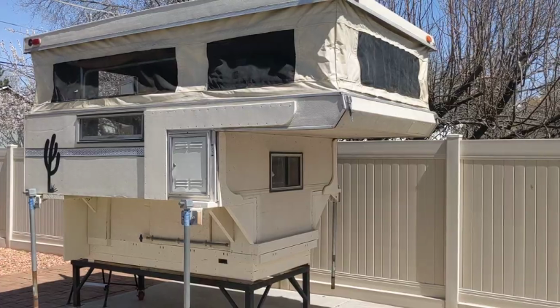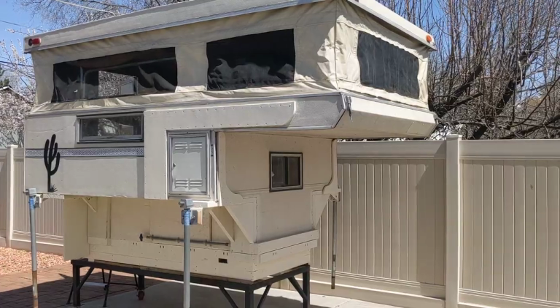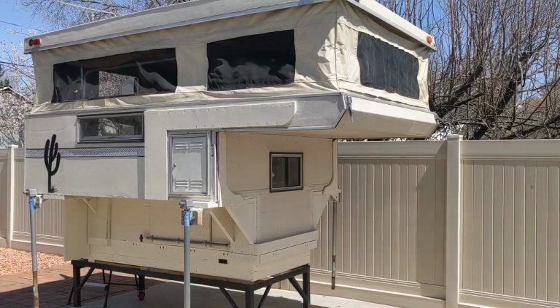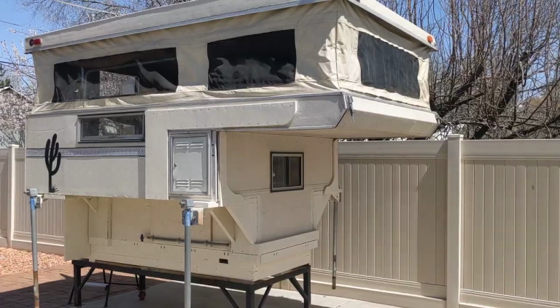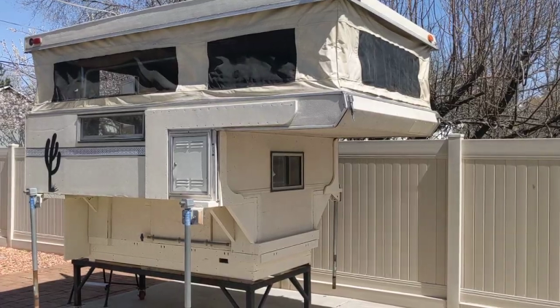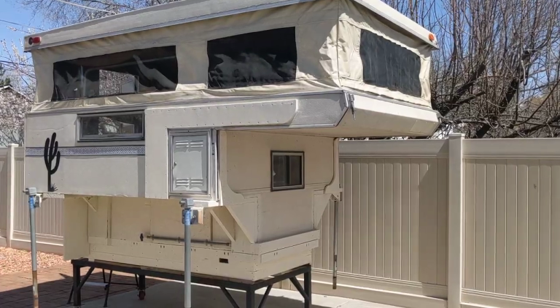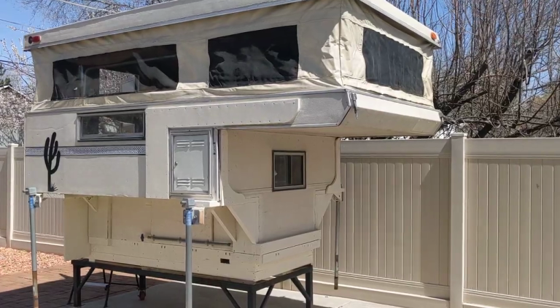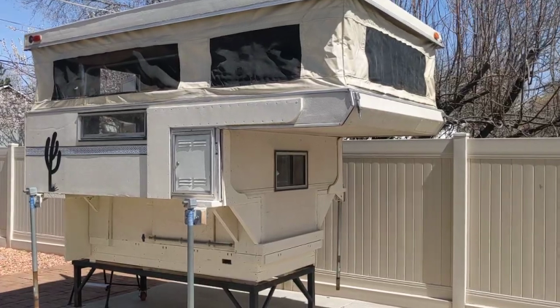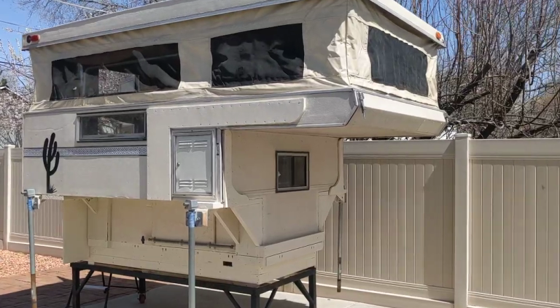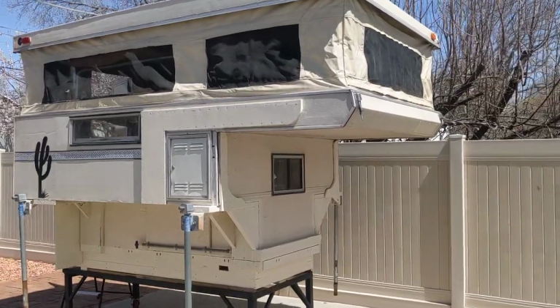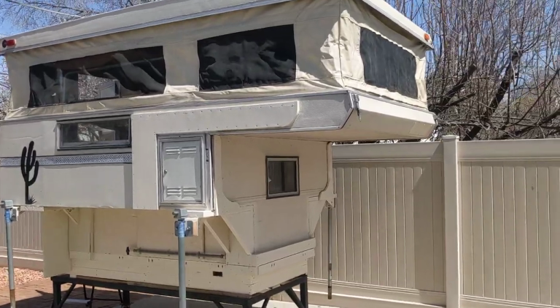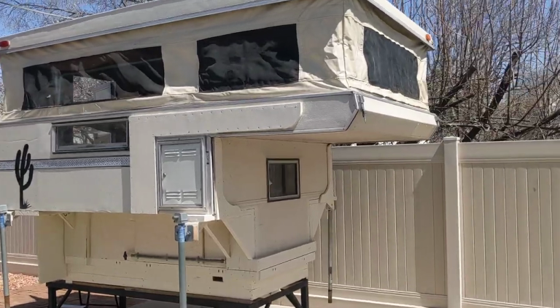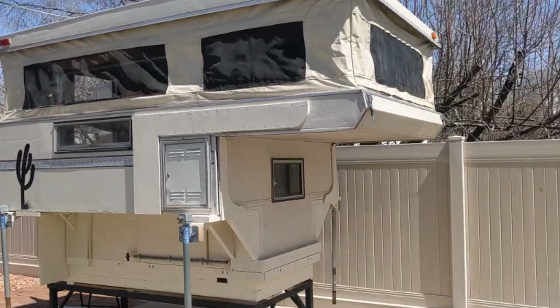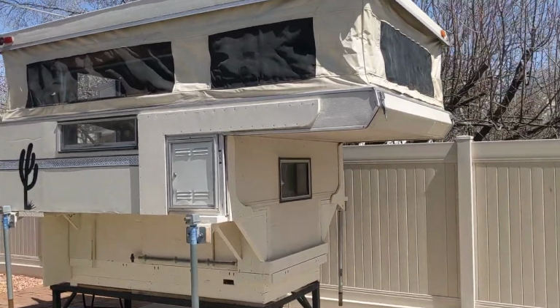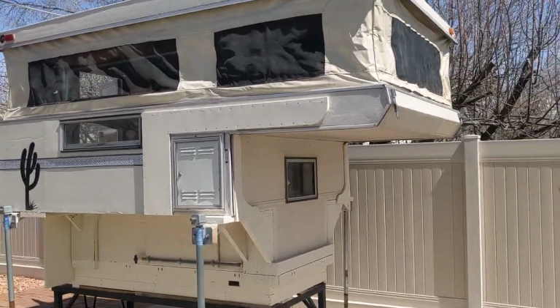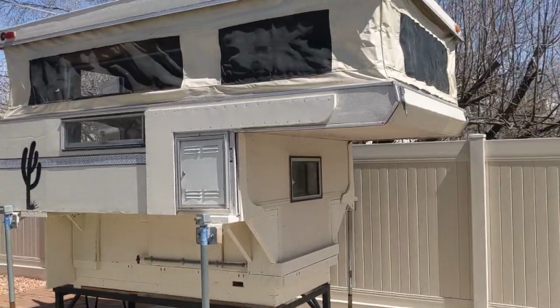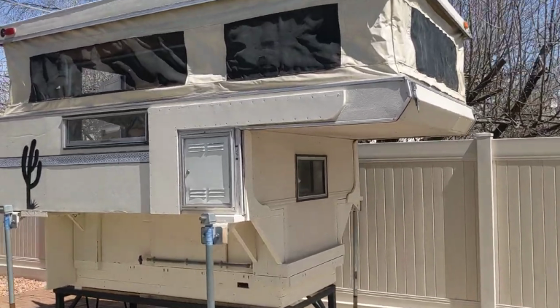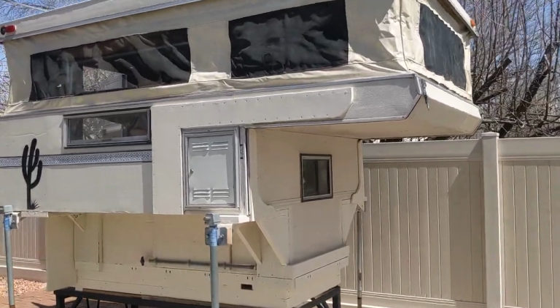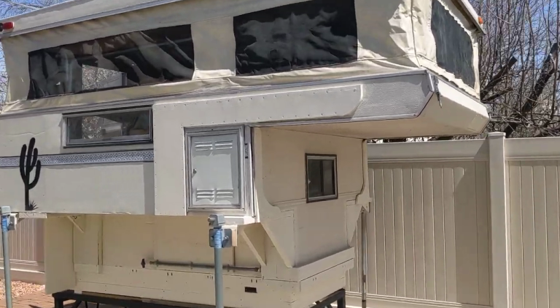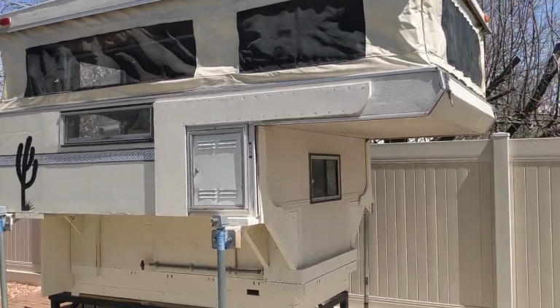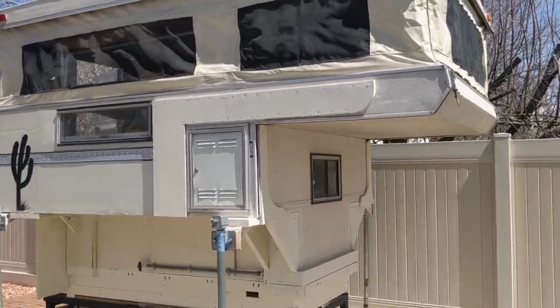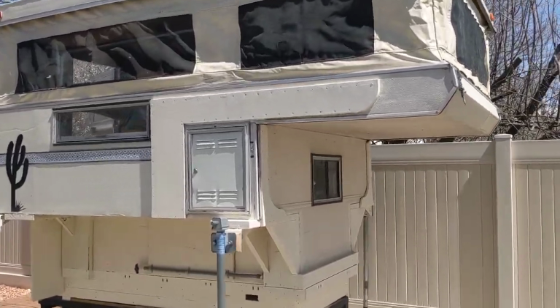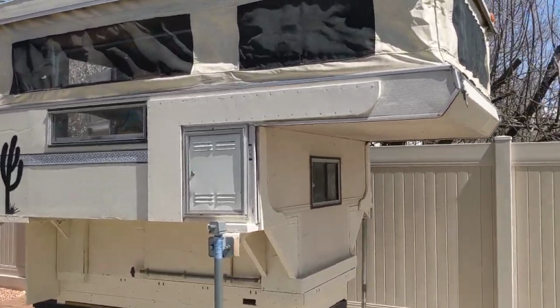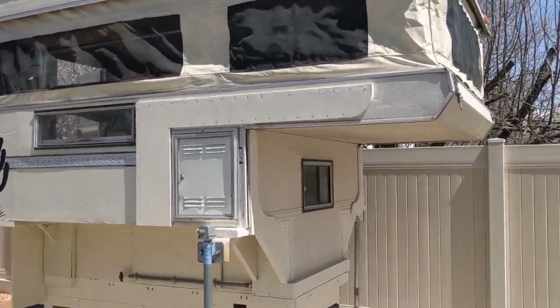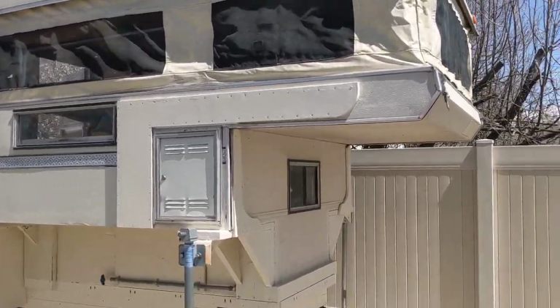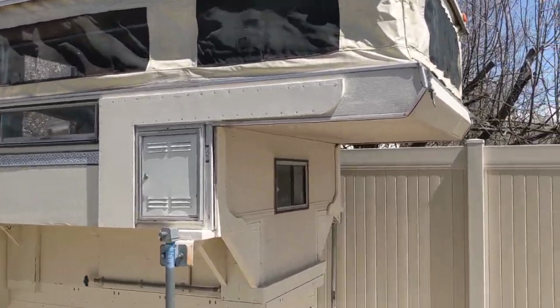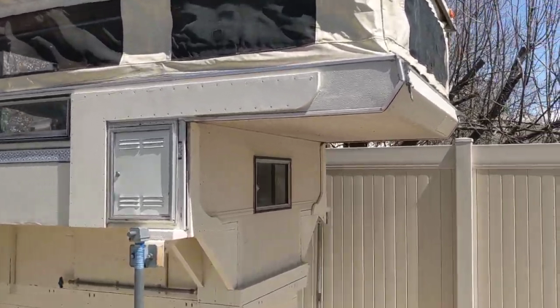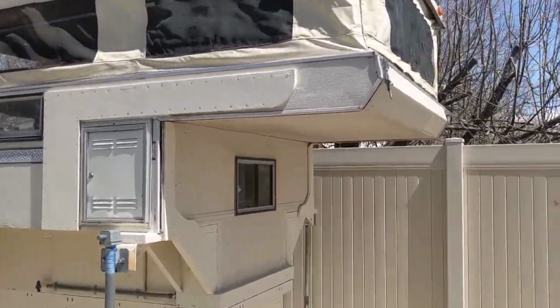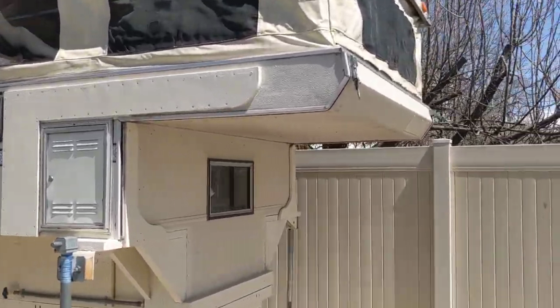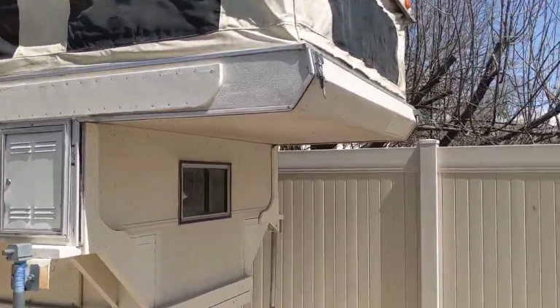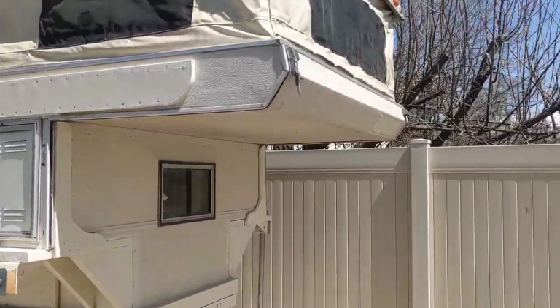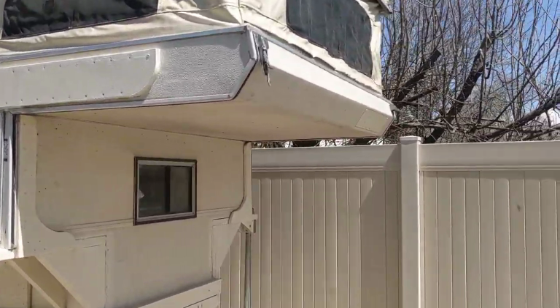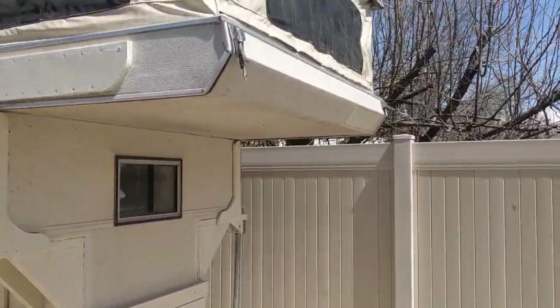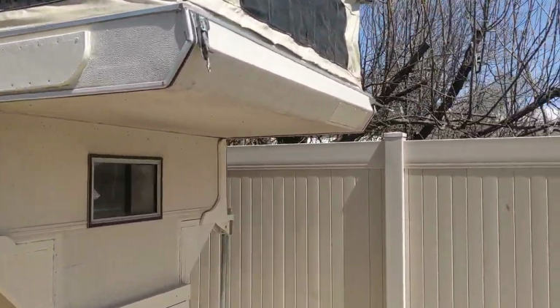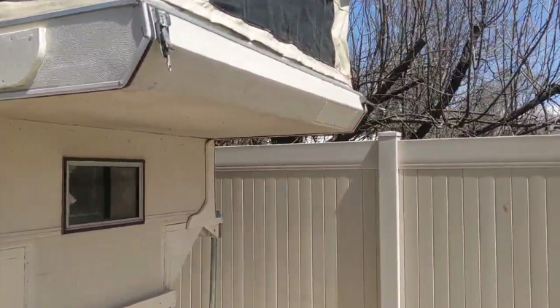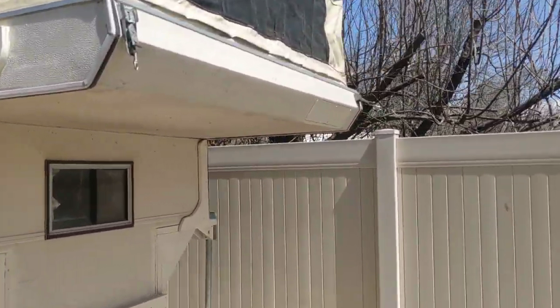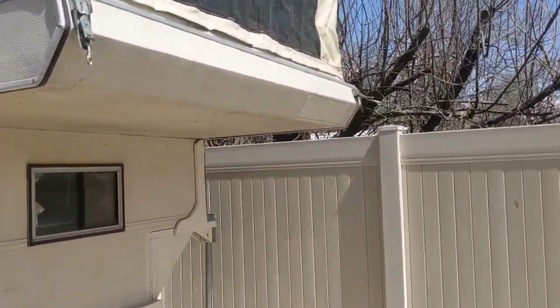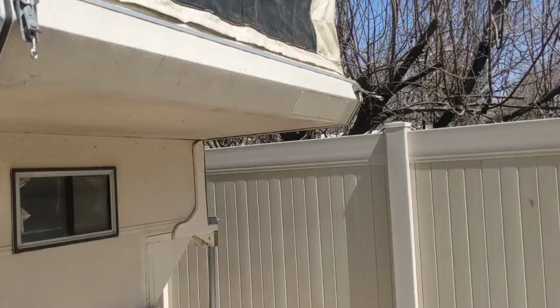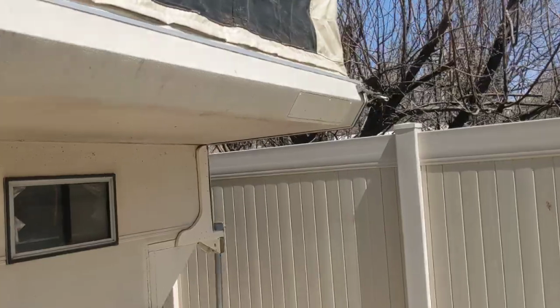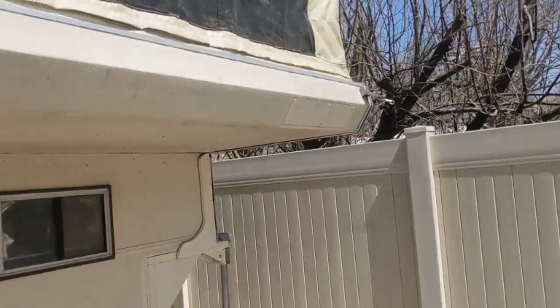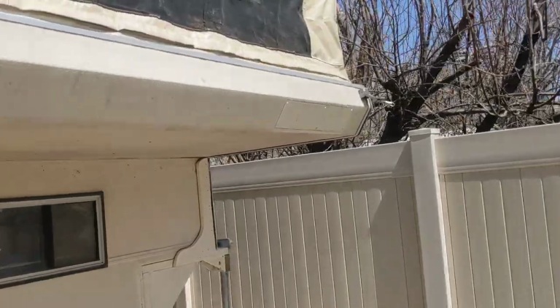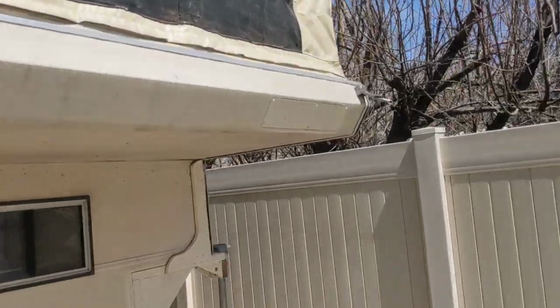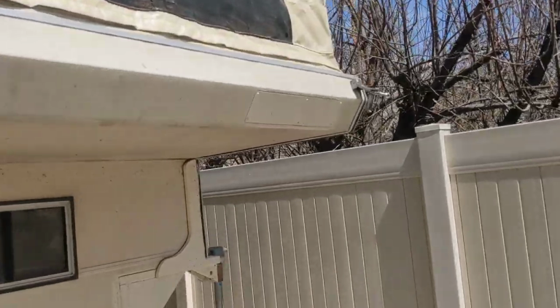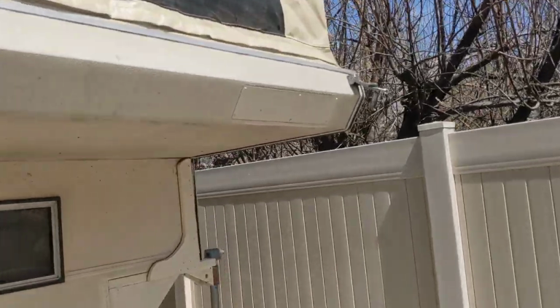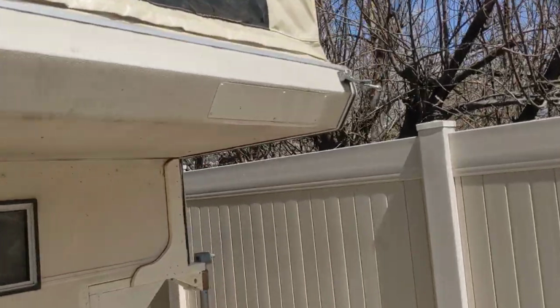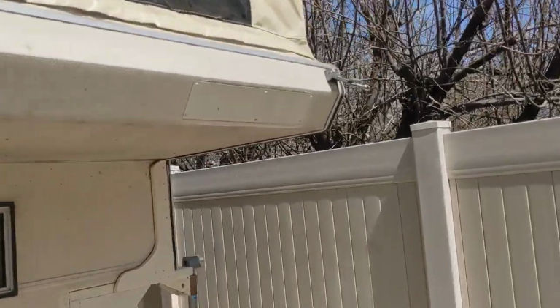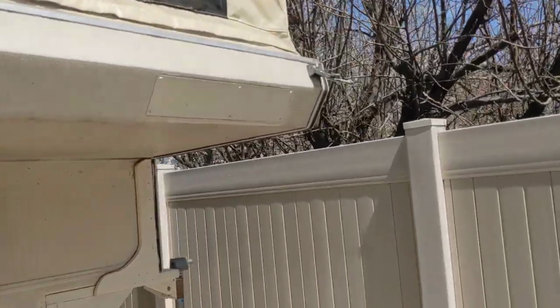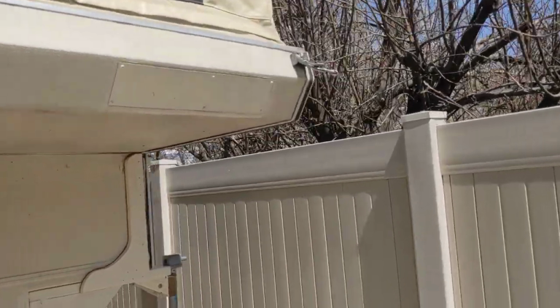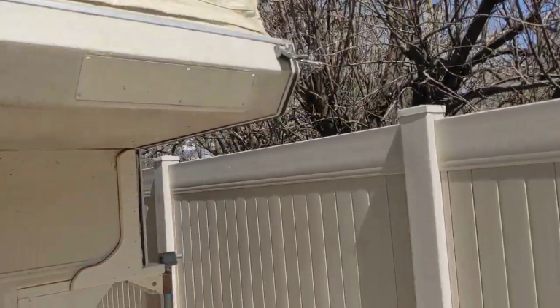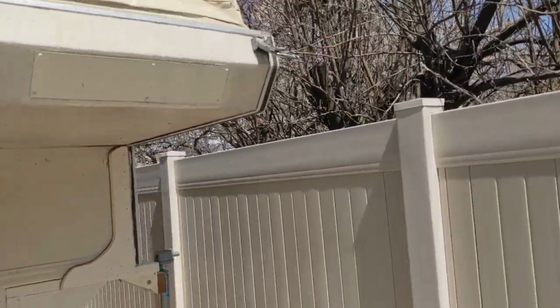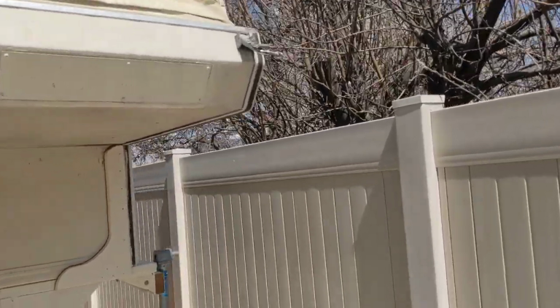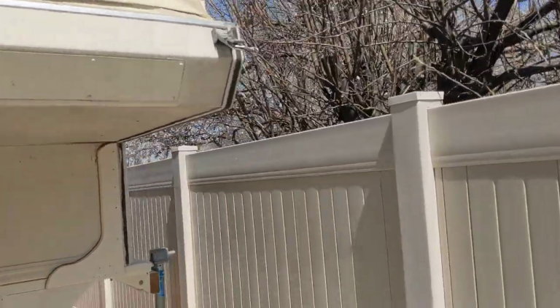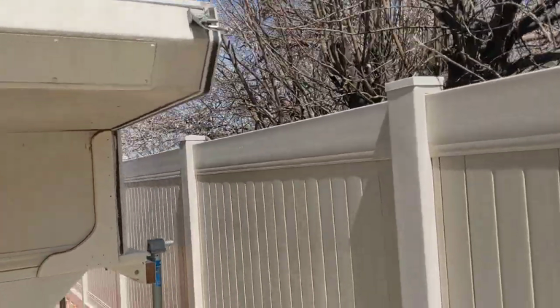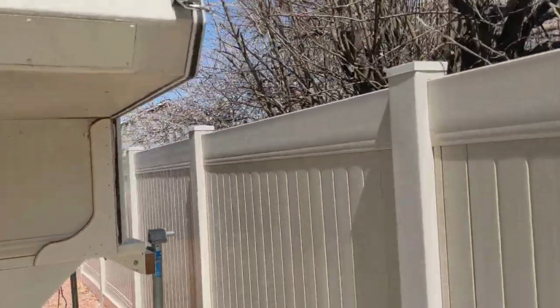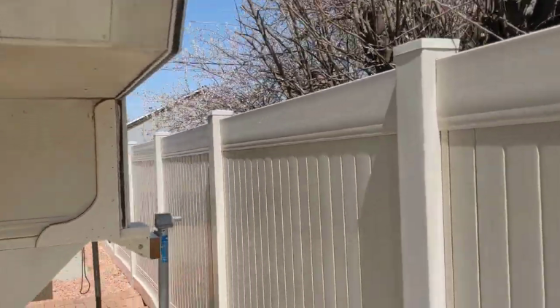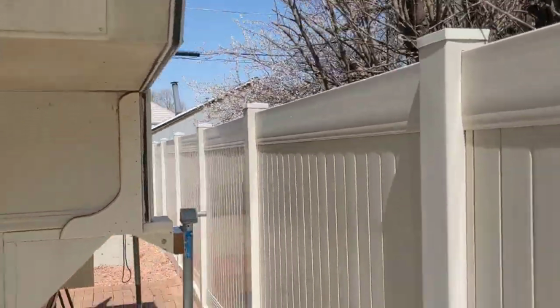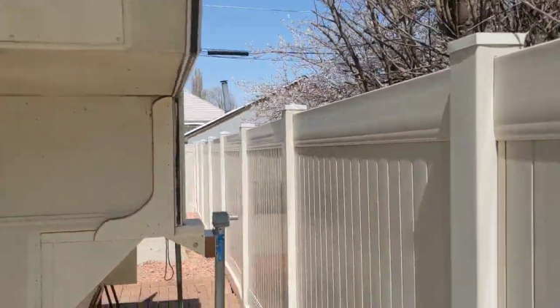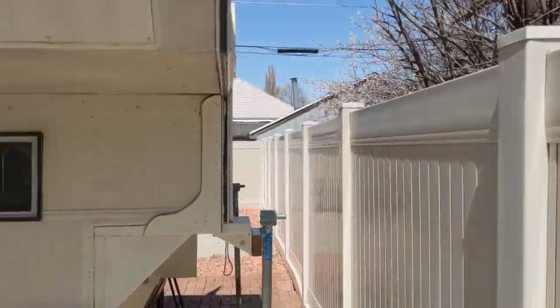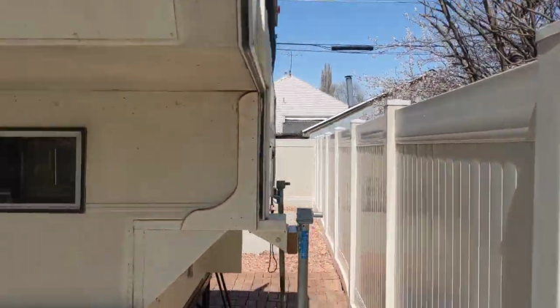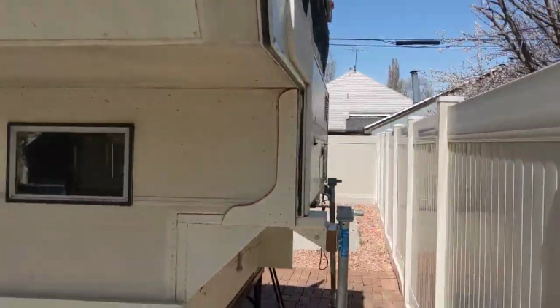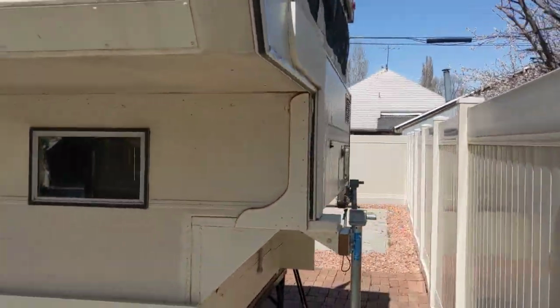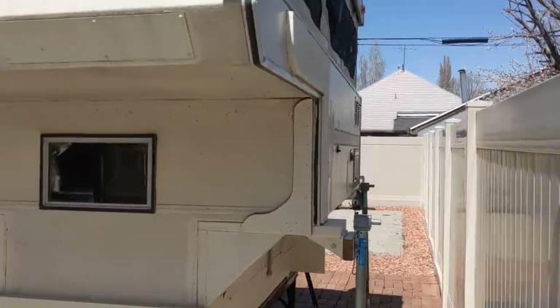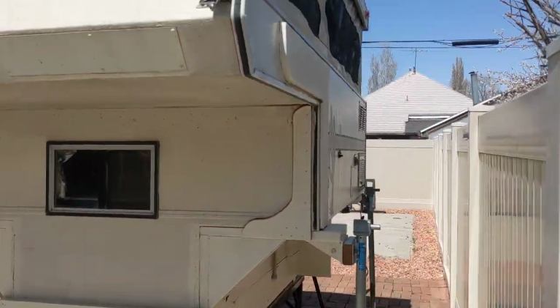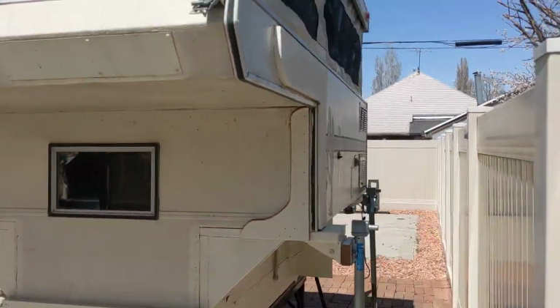For sale is my Palomino Bronco camper. It's from the 90s, not sure the exact year.